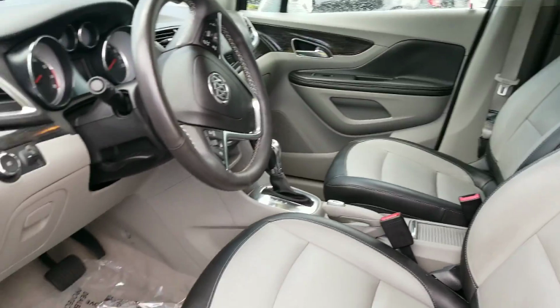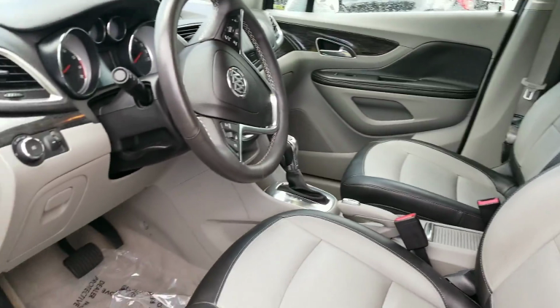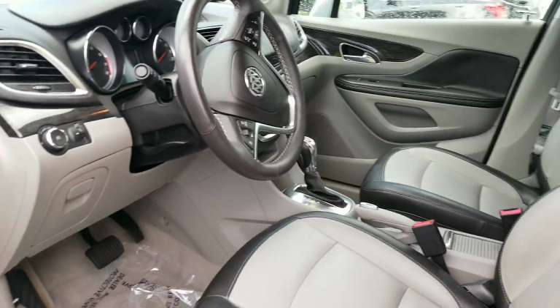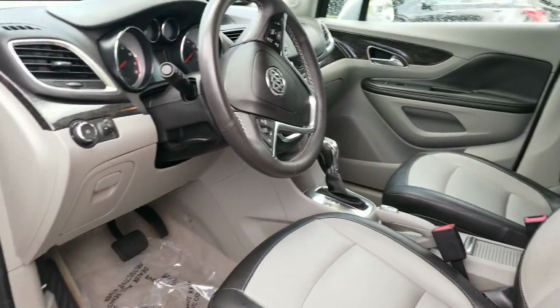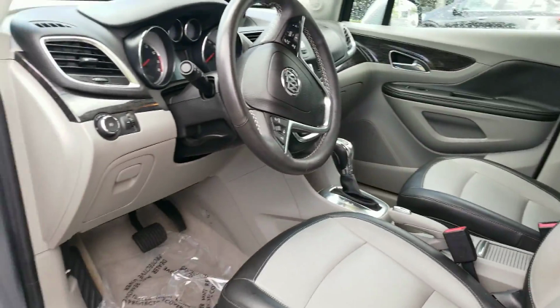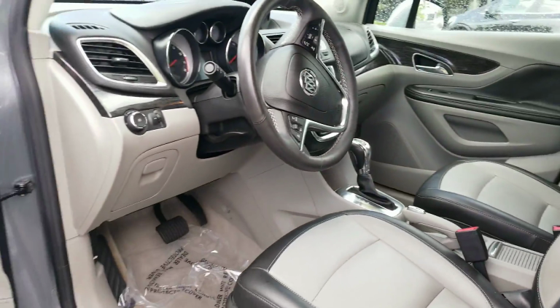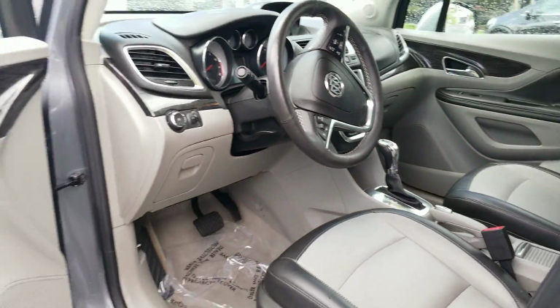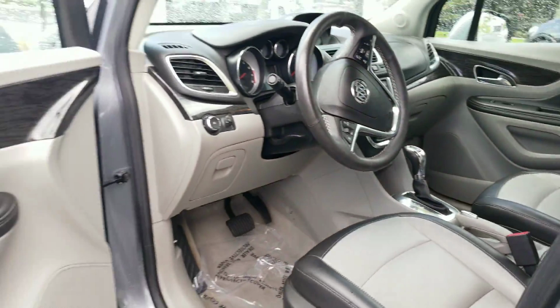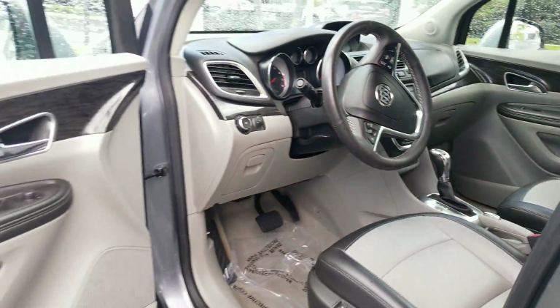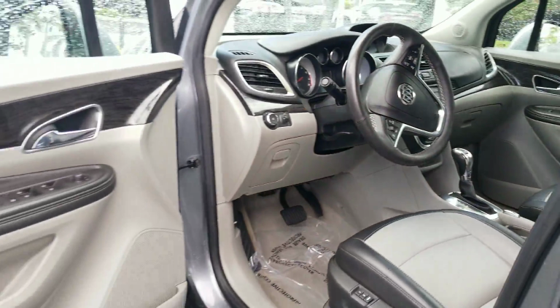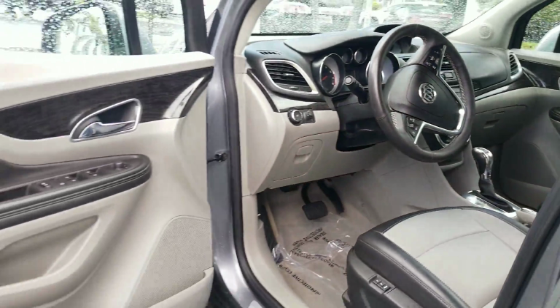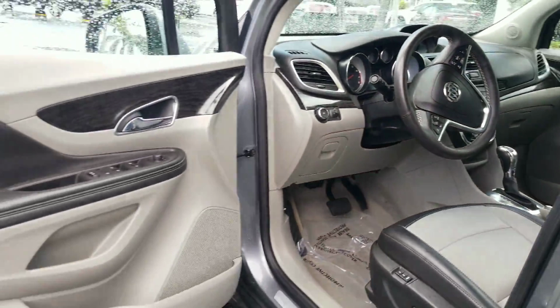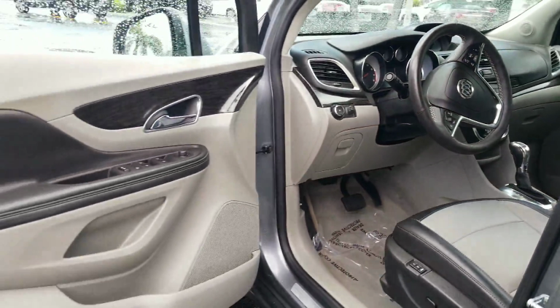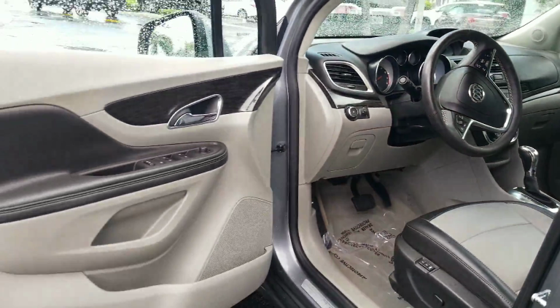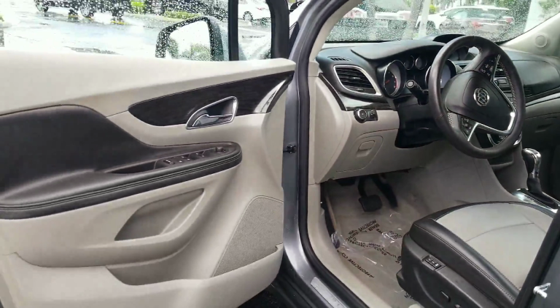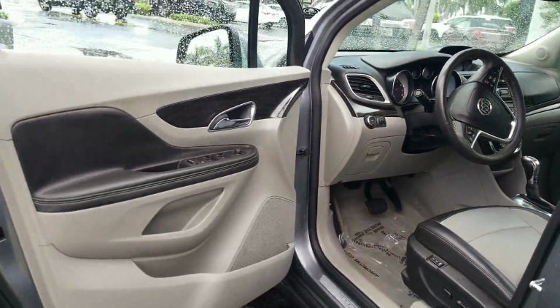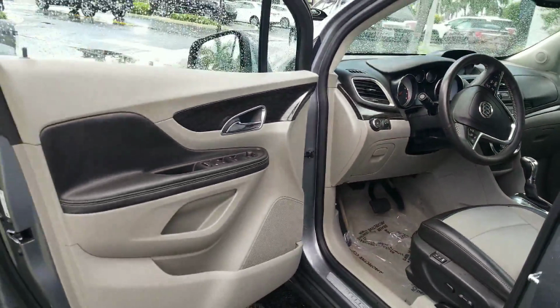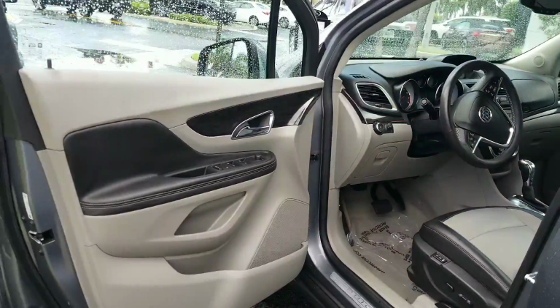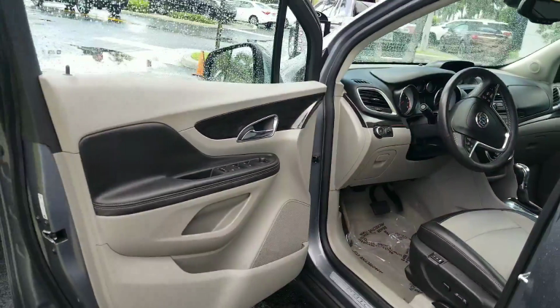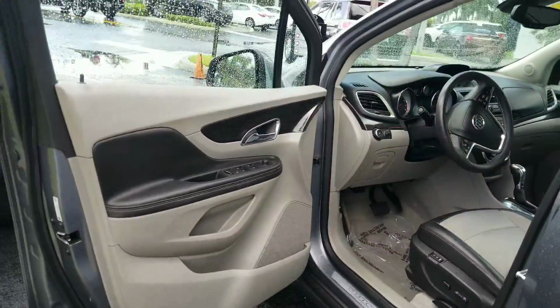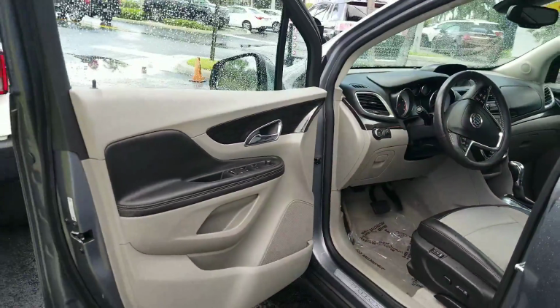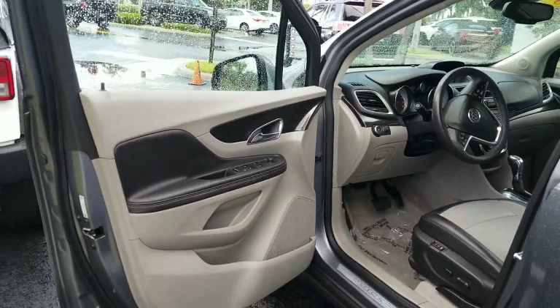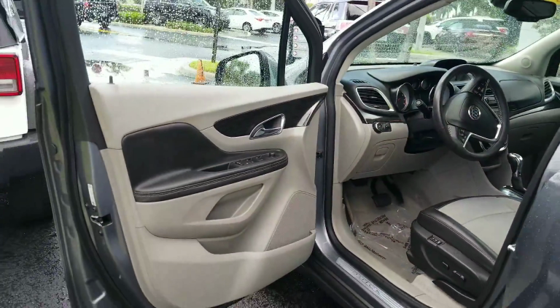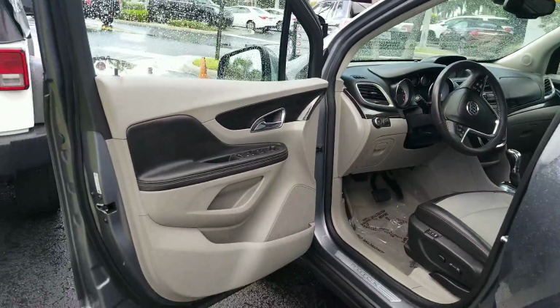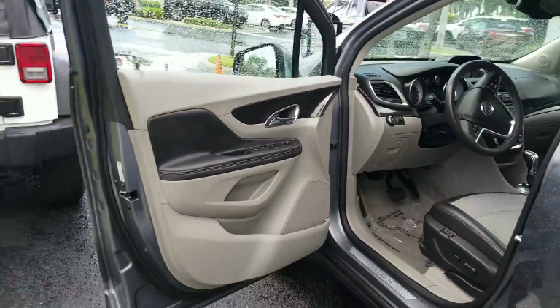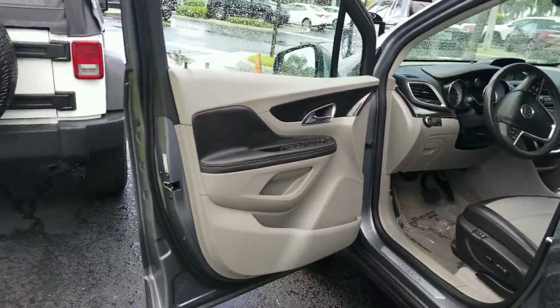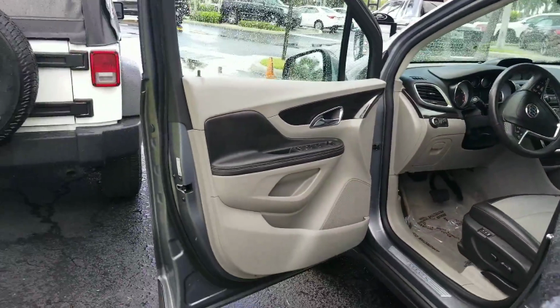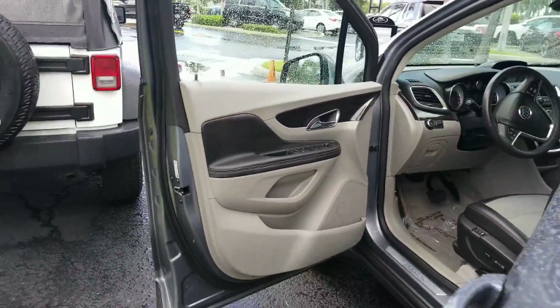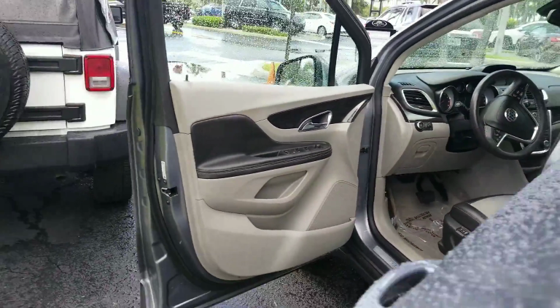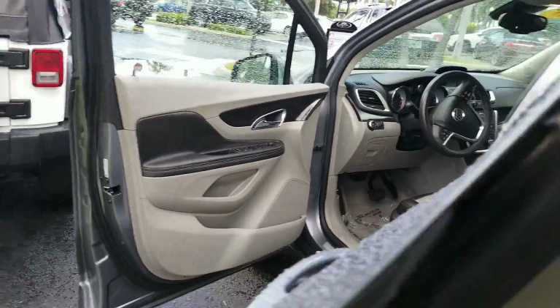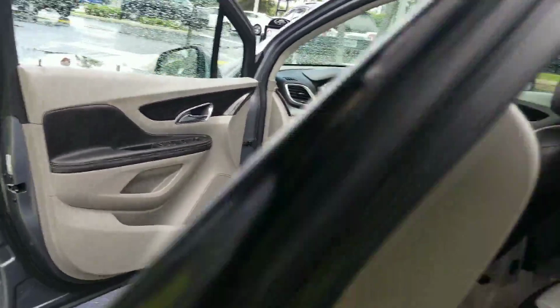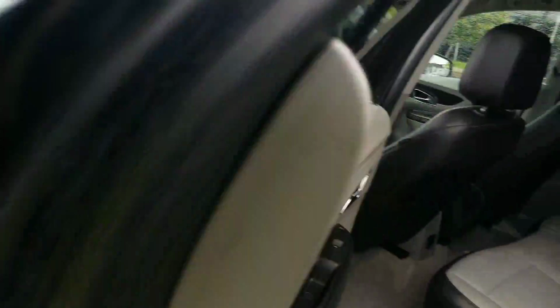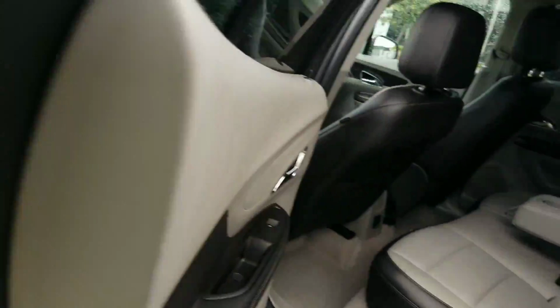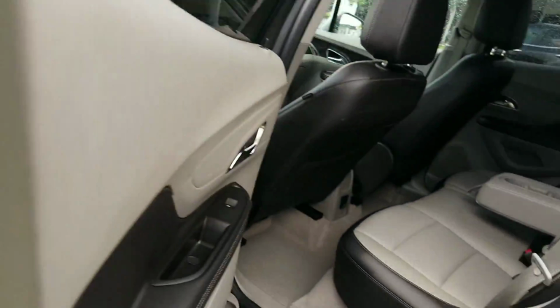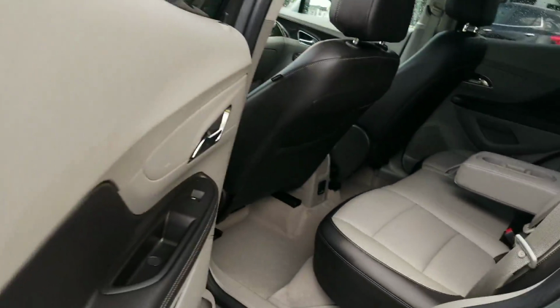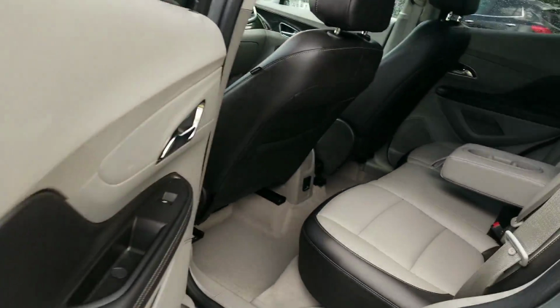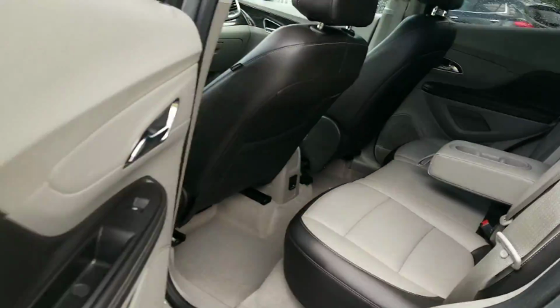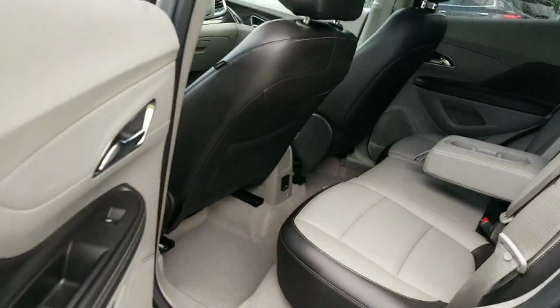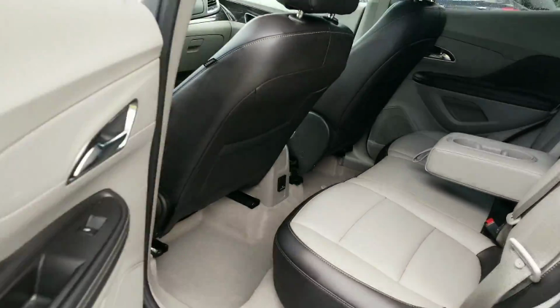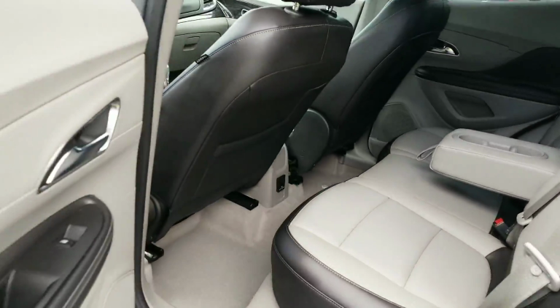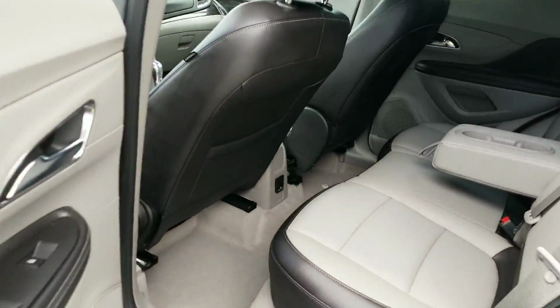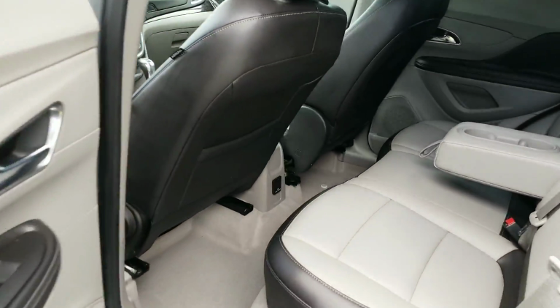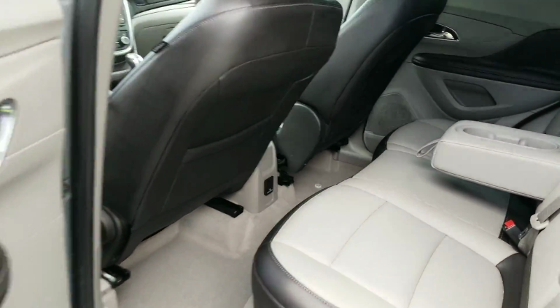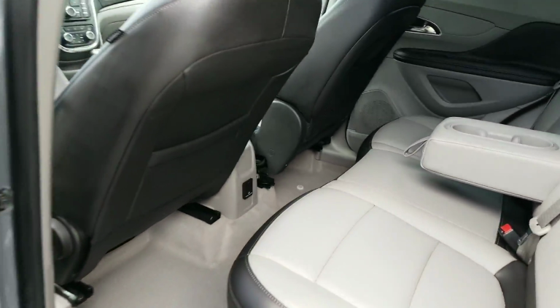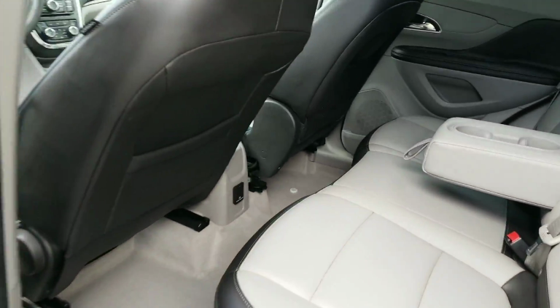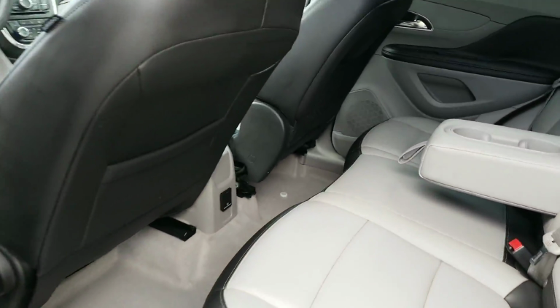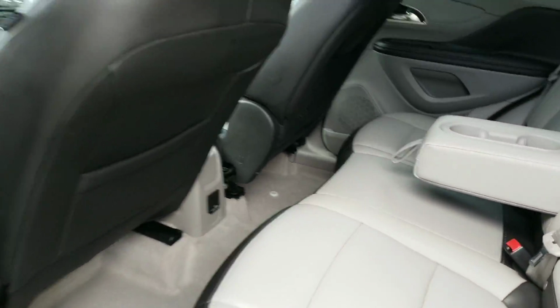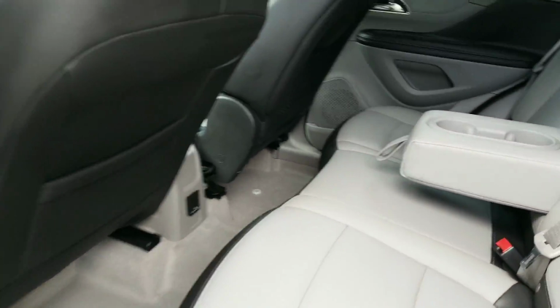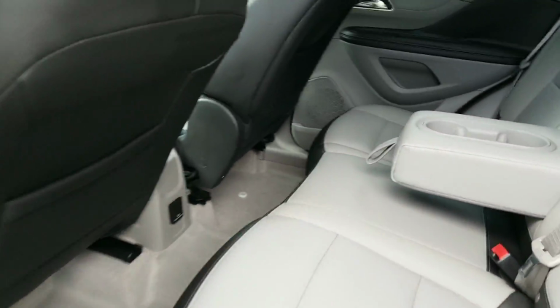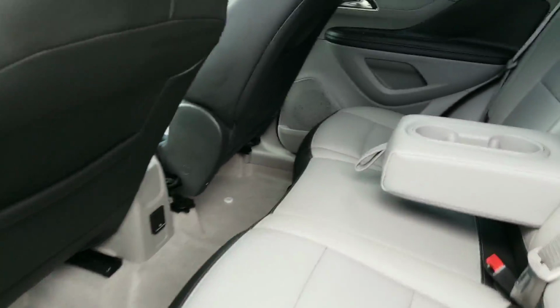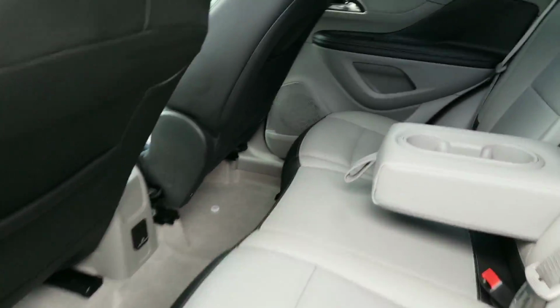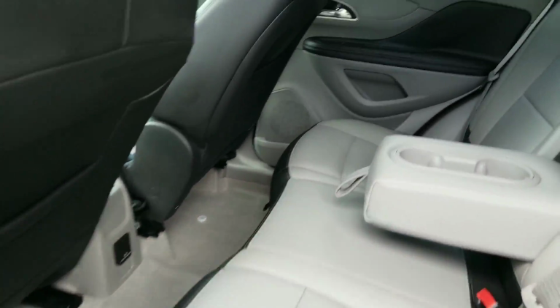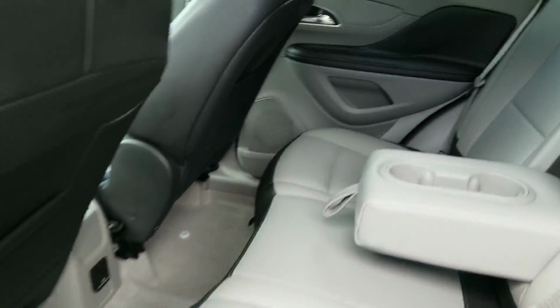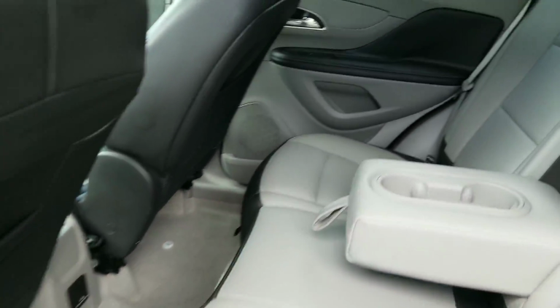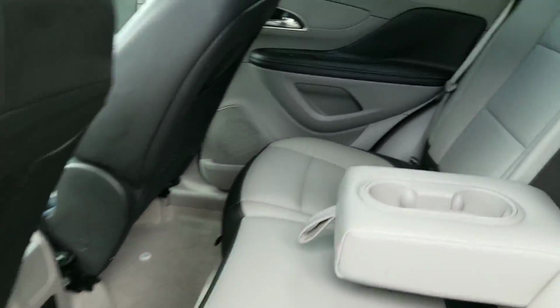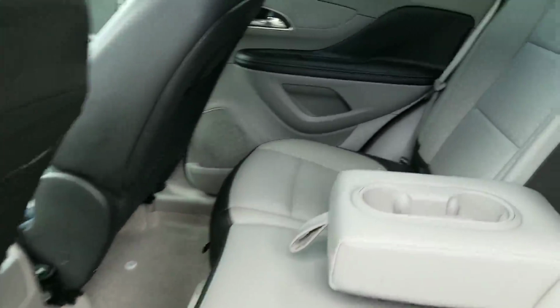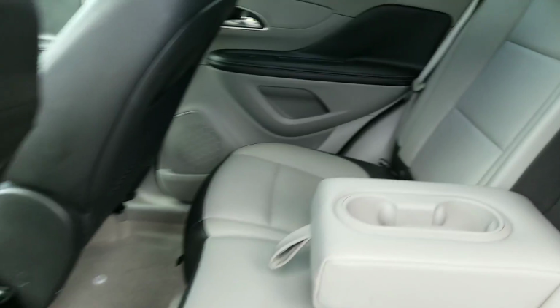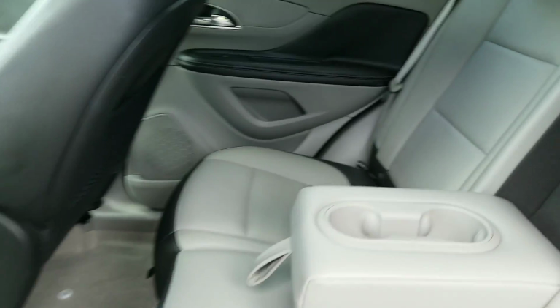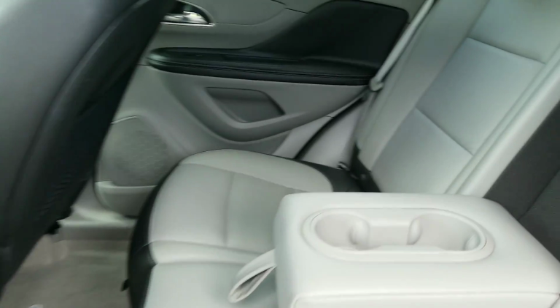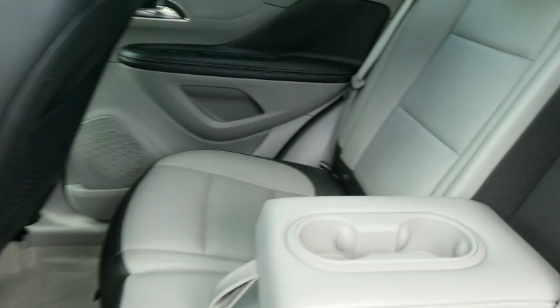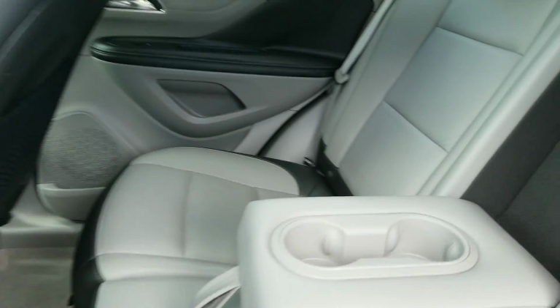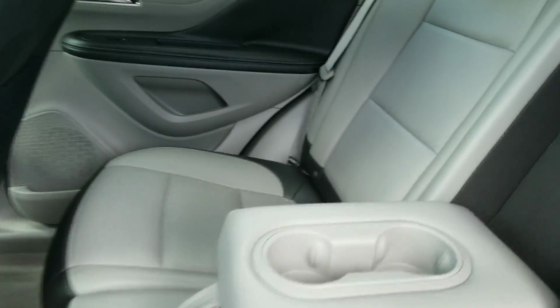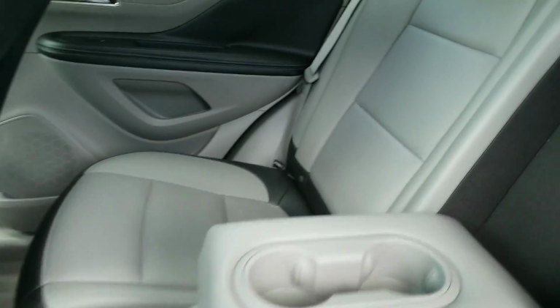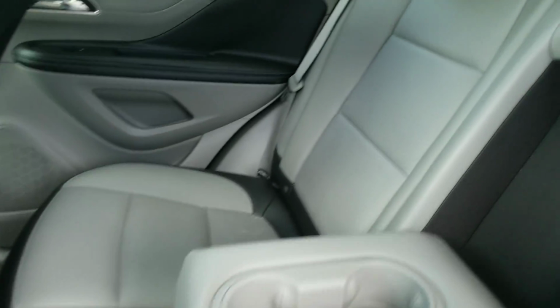42,000 miles, clean vehicle. It went to our service department. Just want to give you a quick glimpse on there.